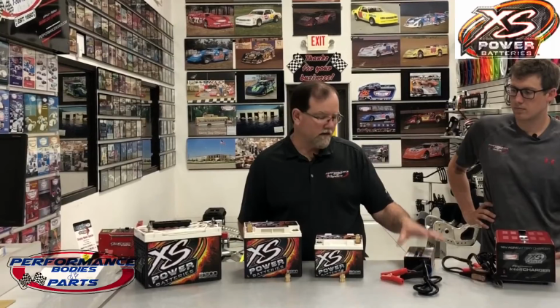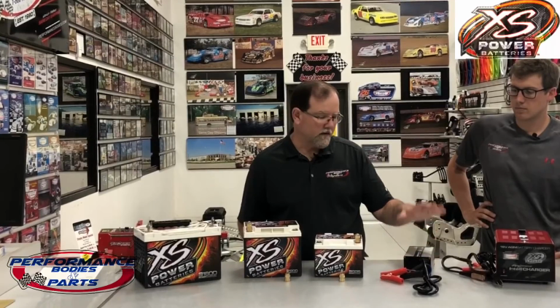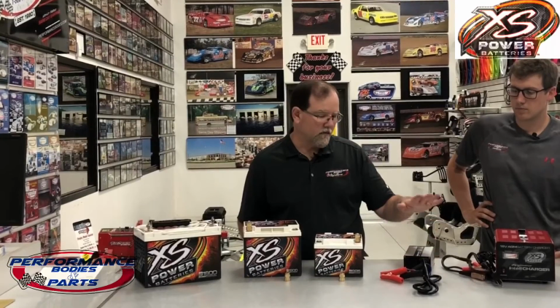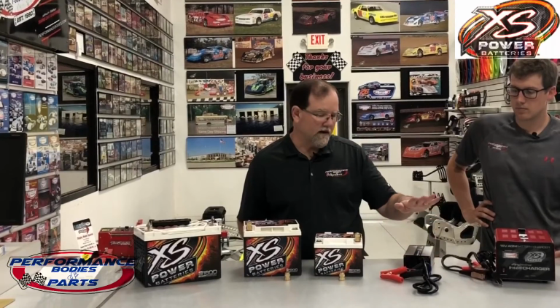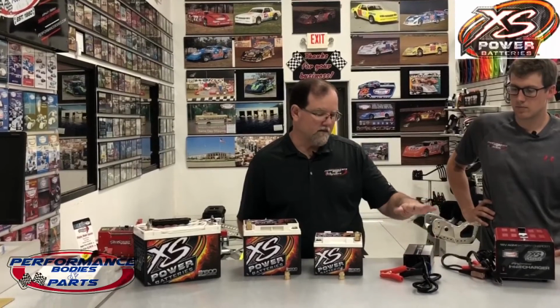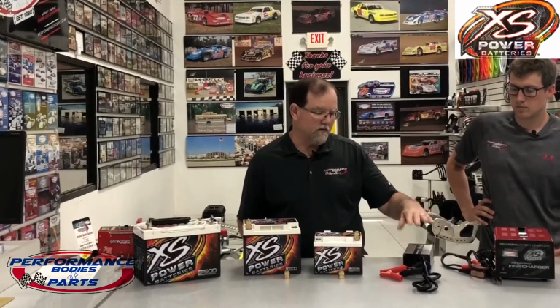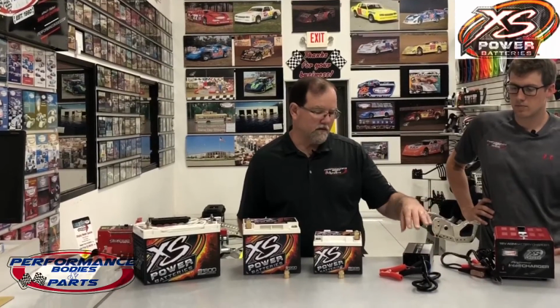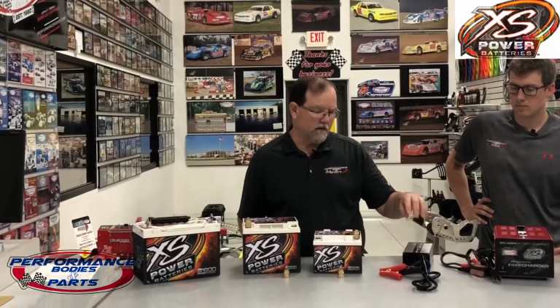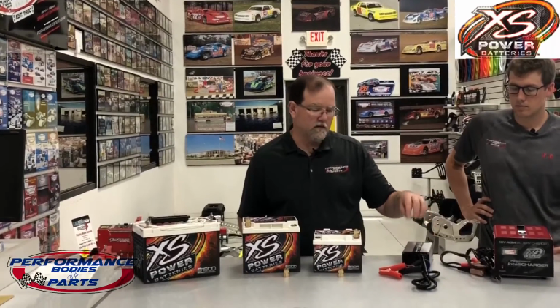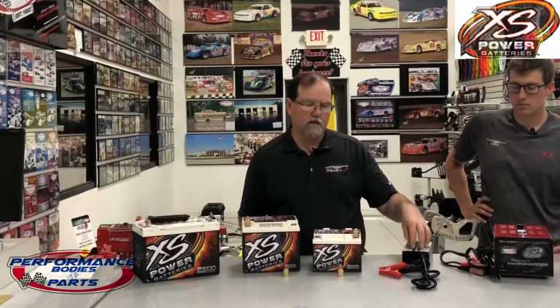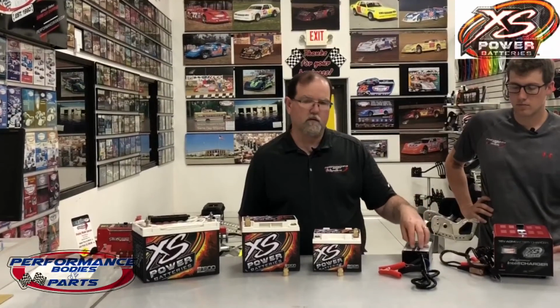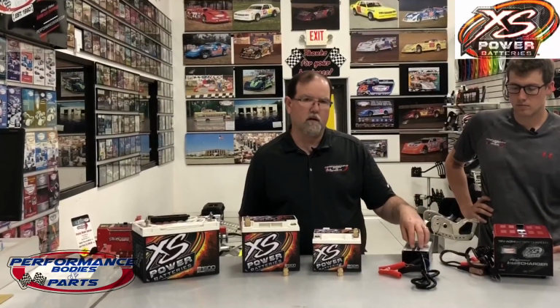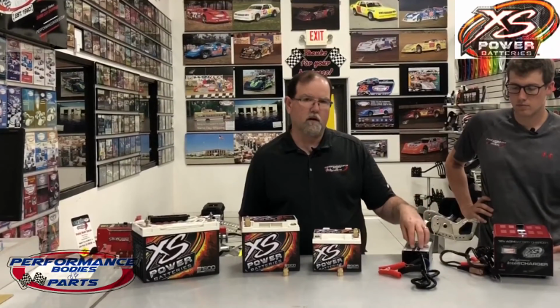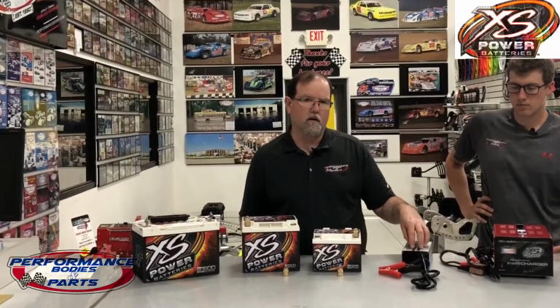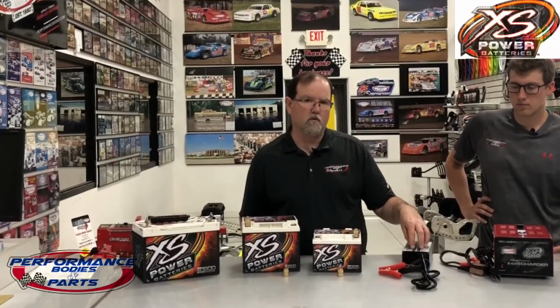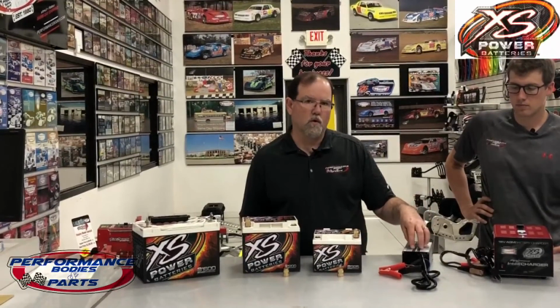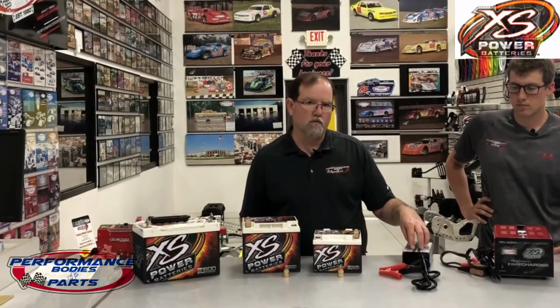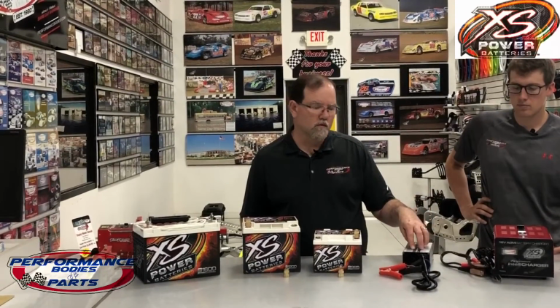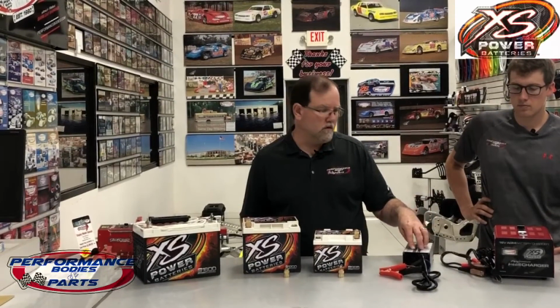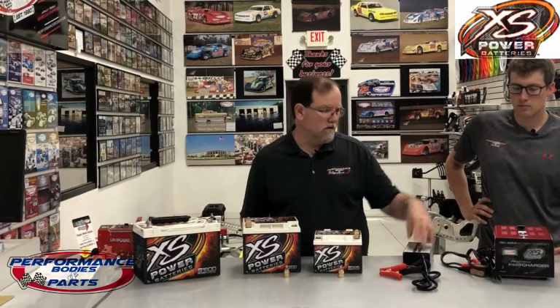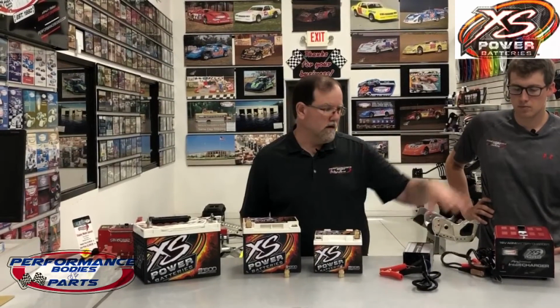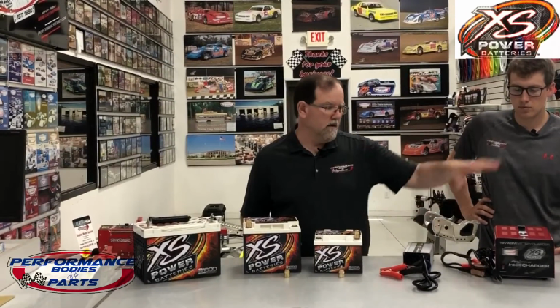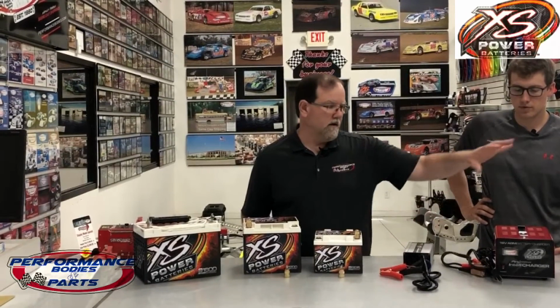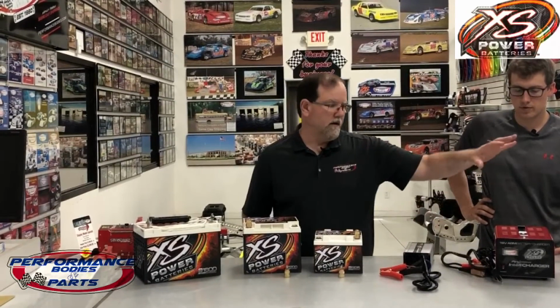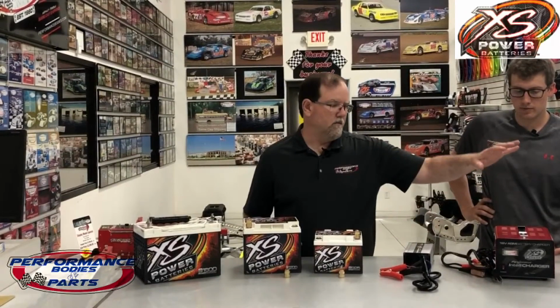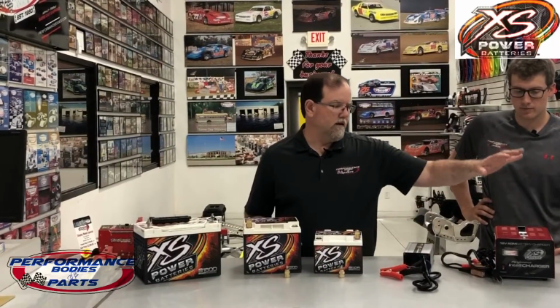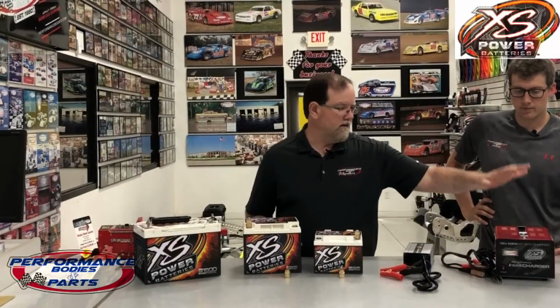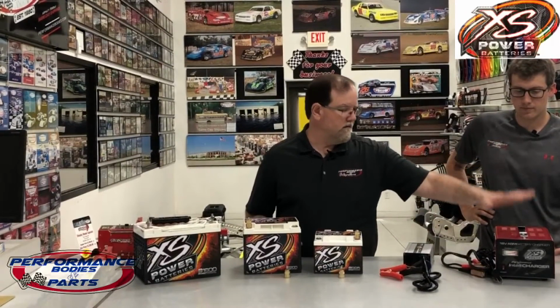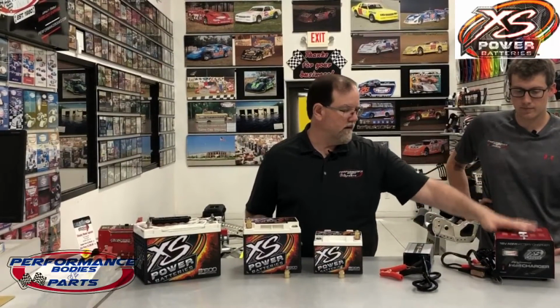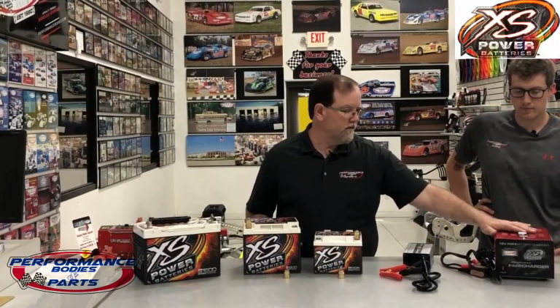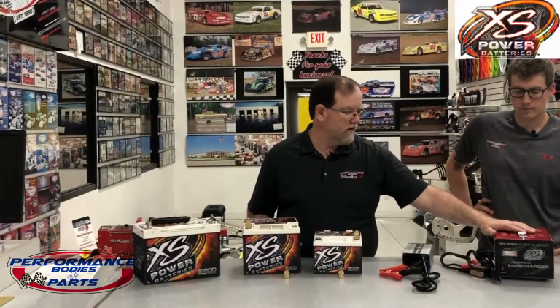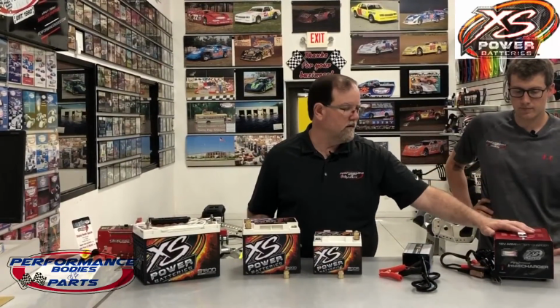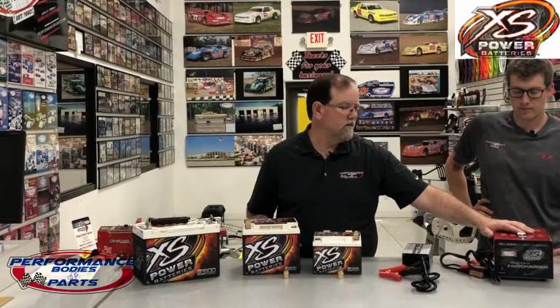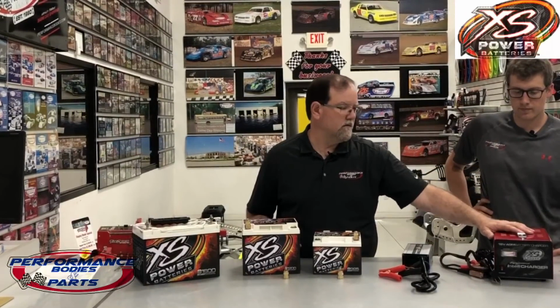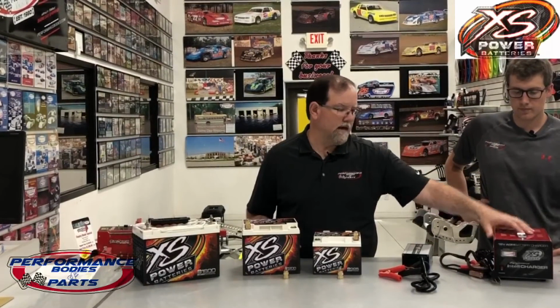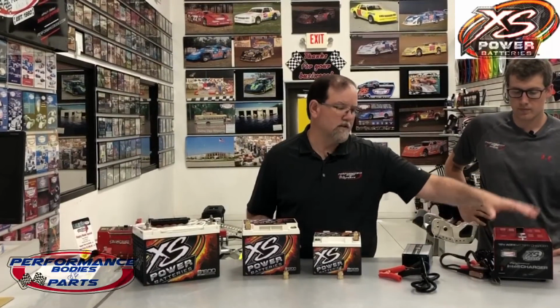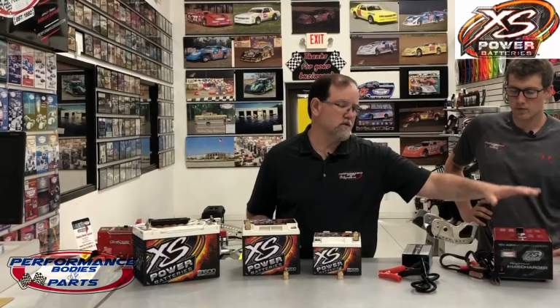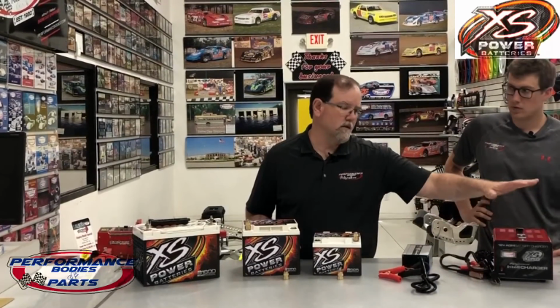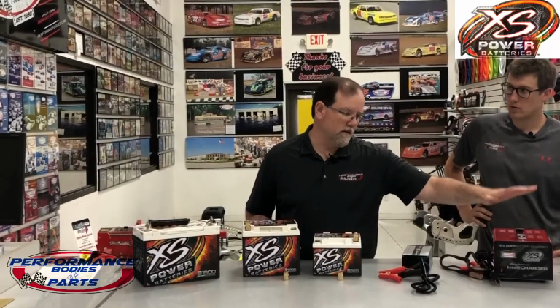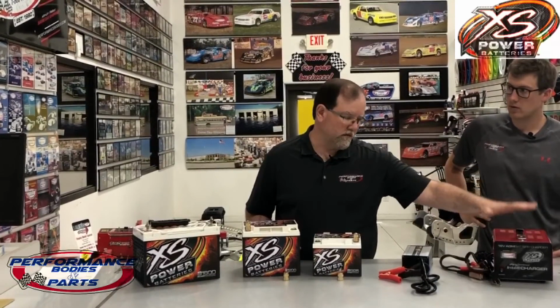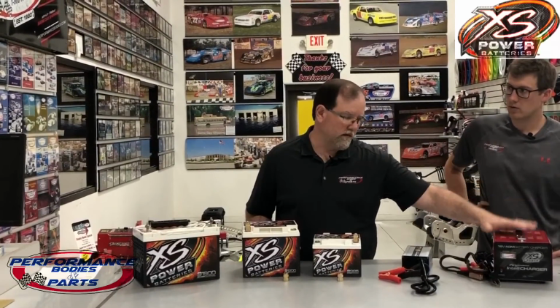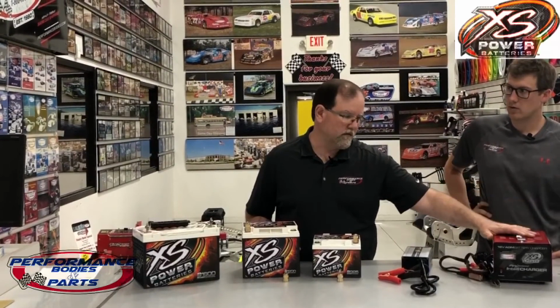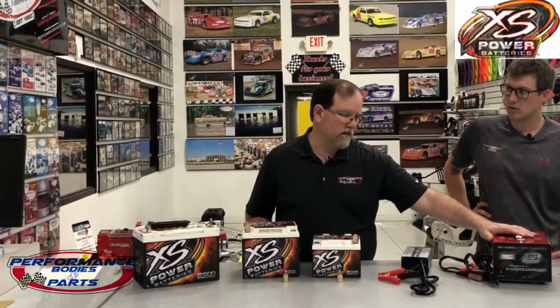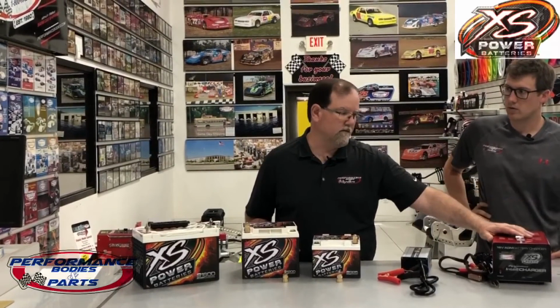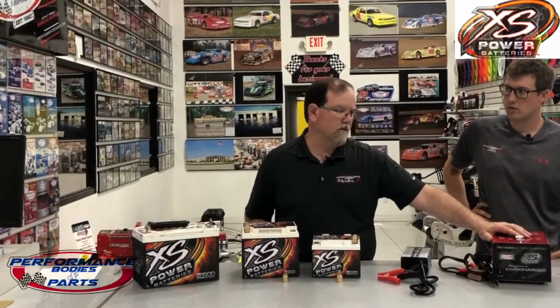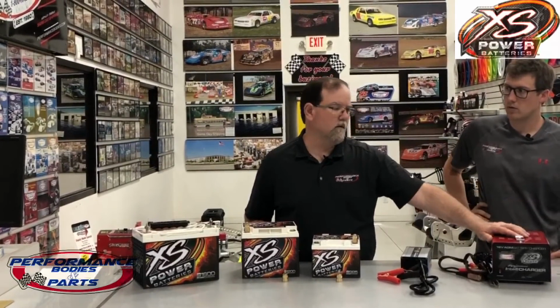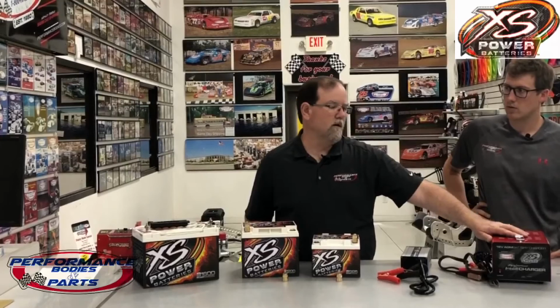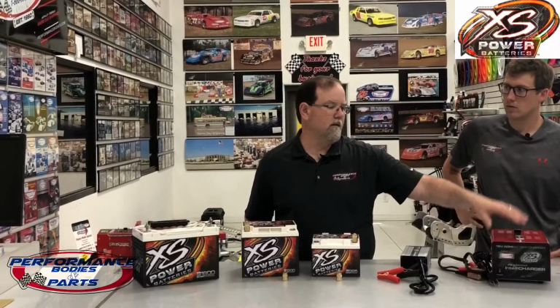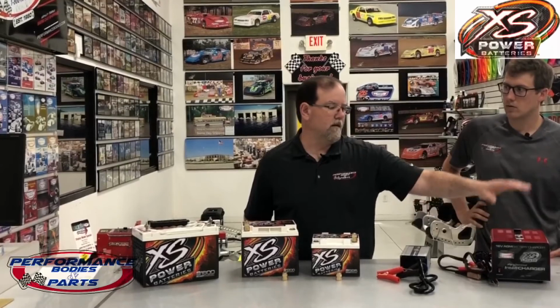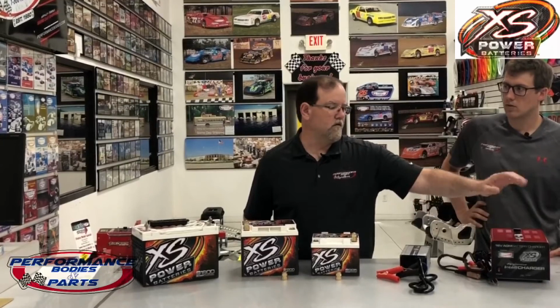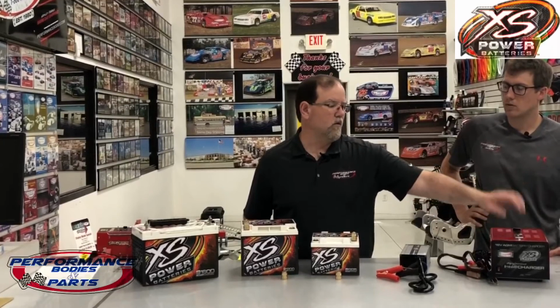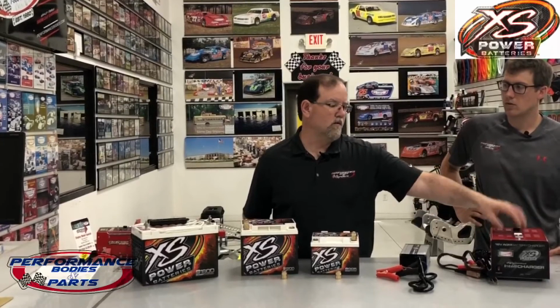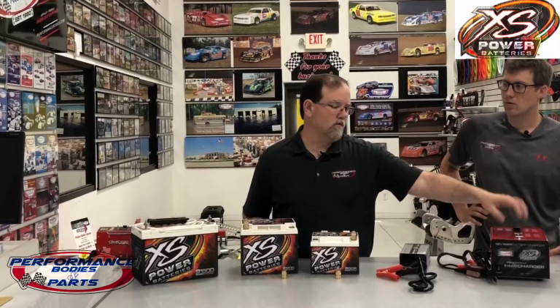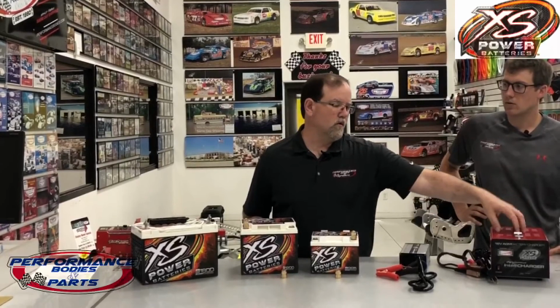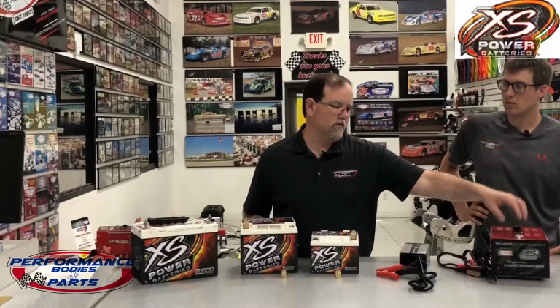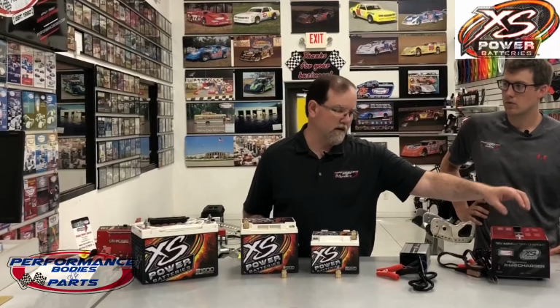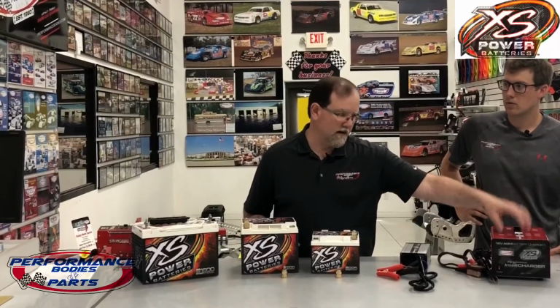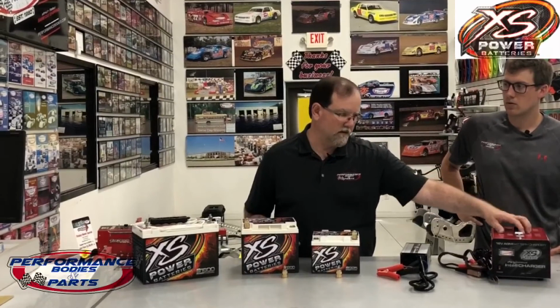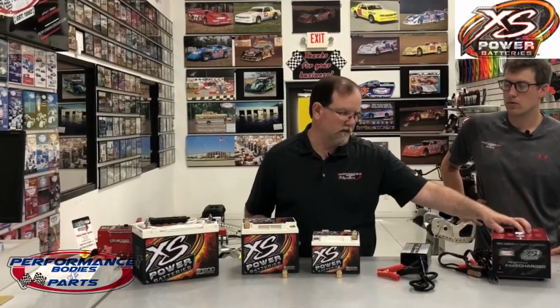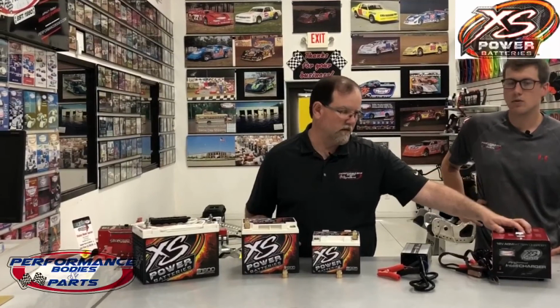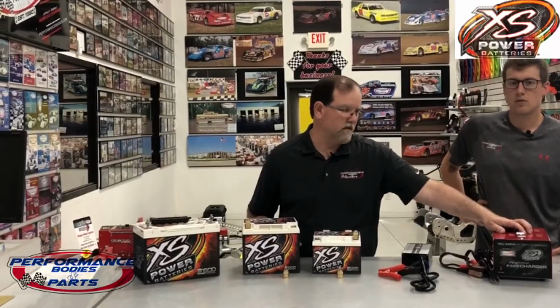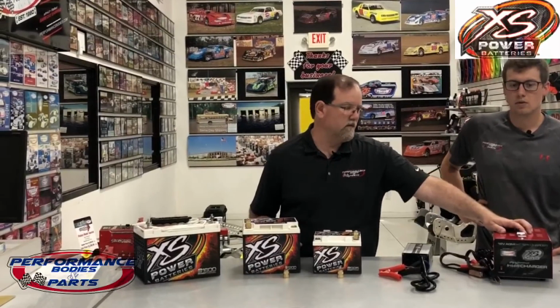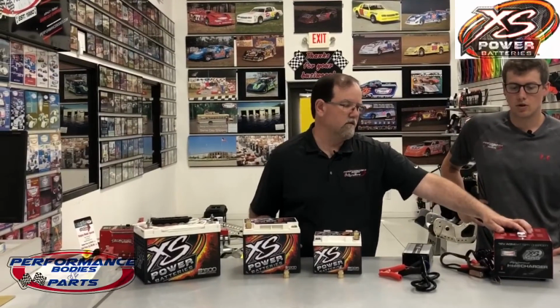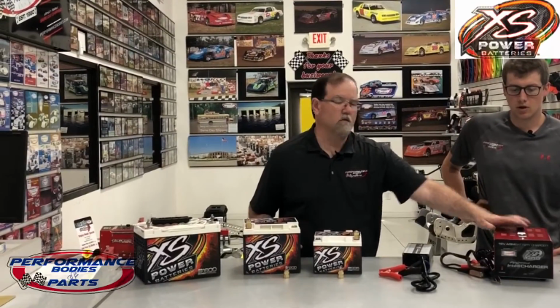We have this in a 16 and a 12-volt, and we have this in the 16-volt and then a 12, 14, and 16-volt.